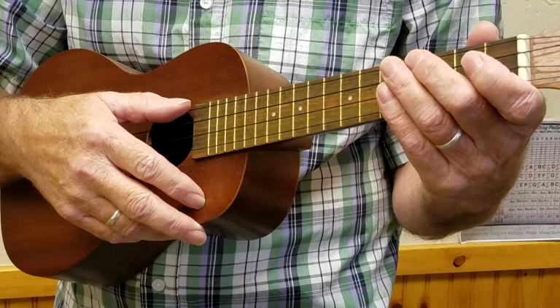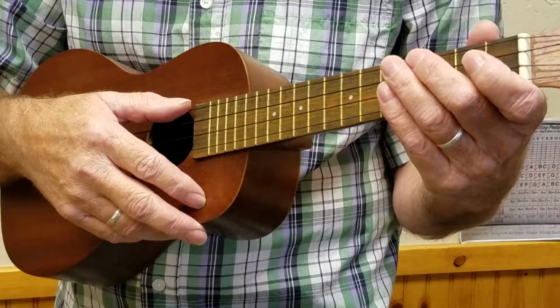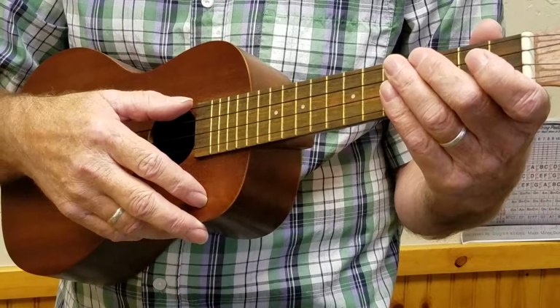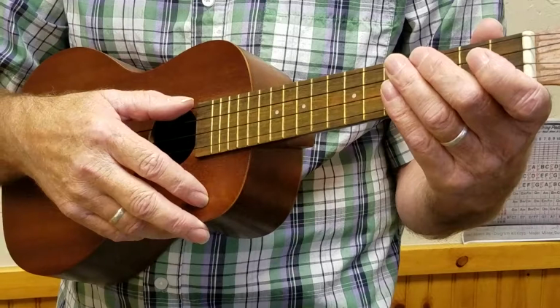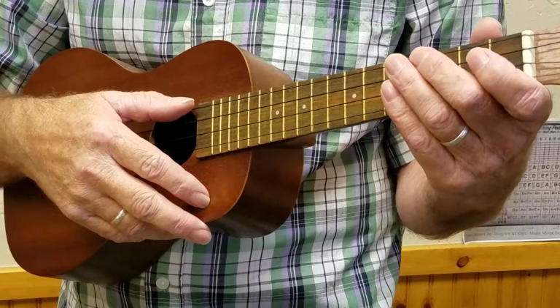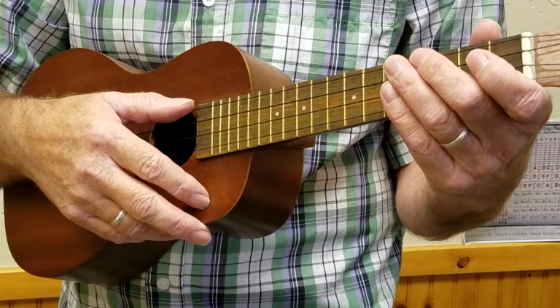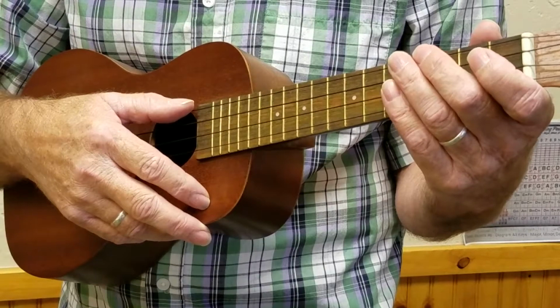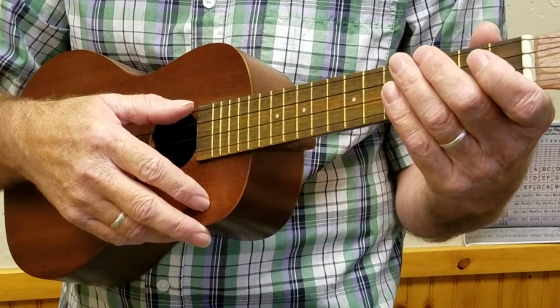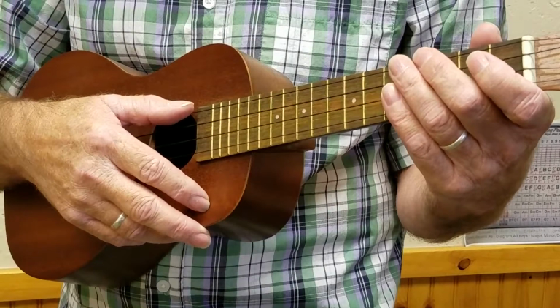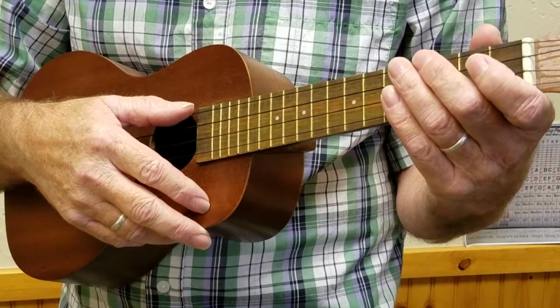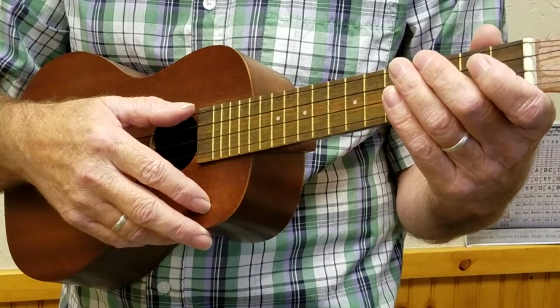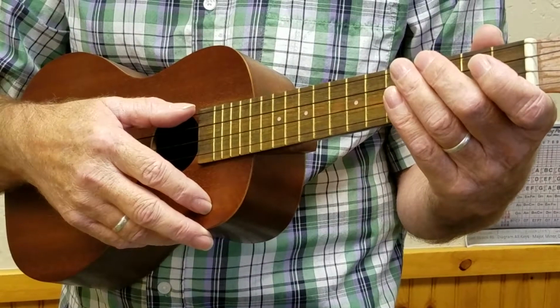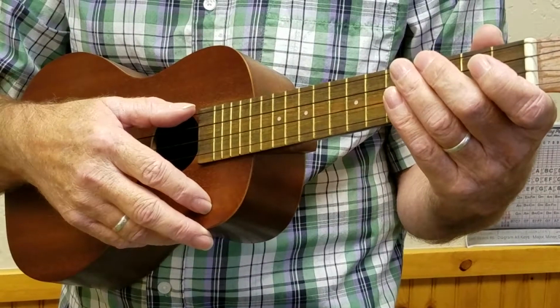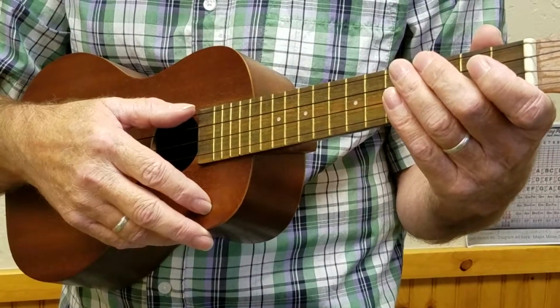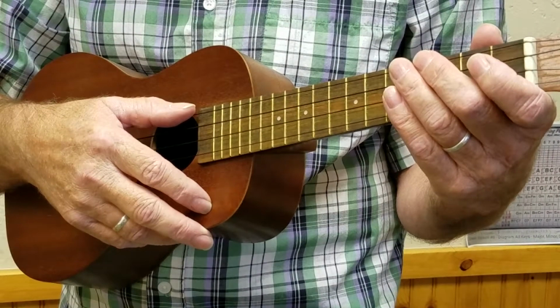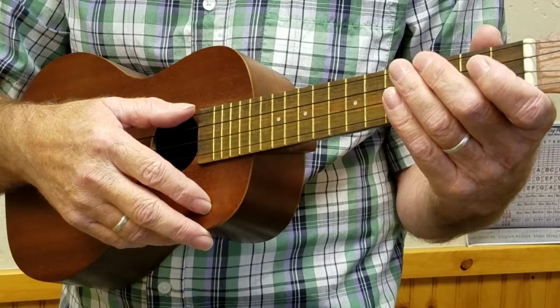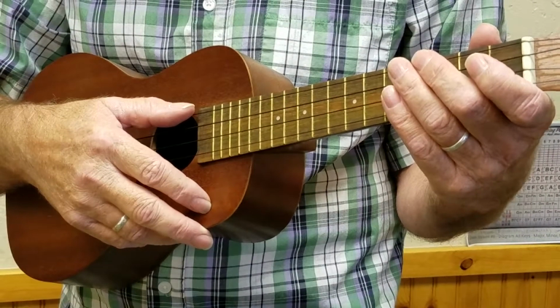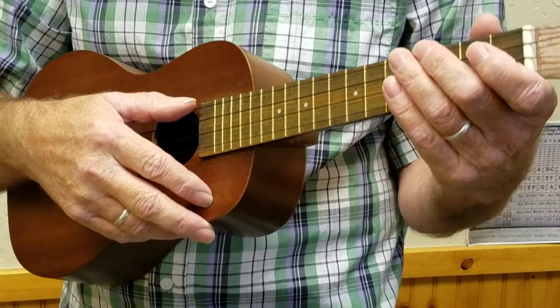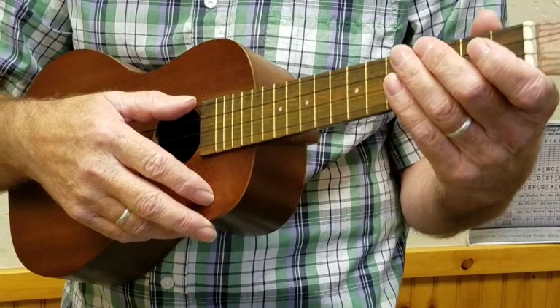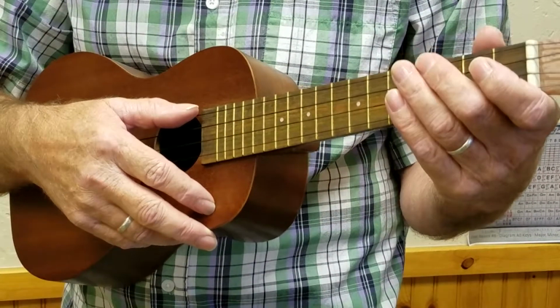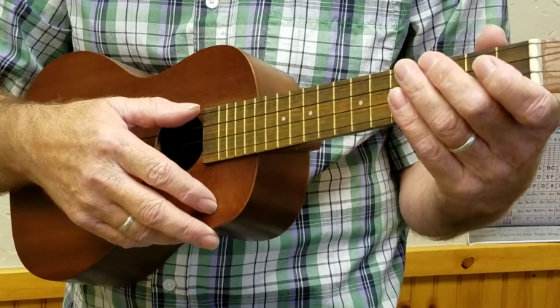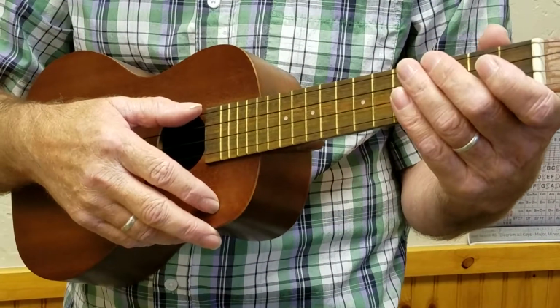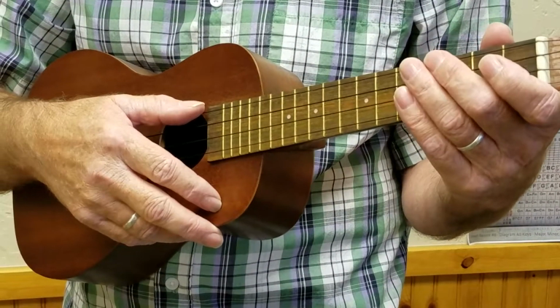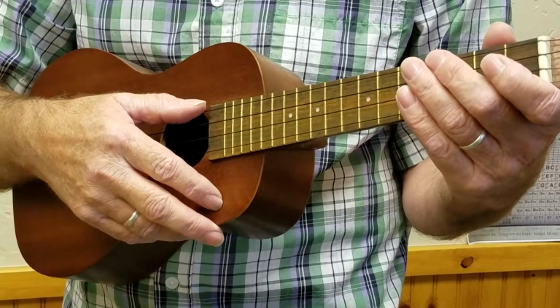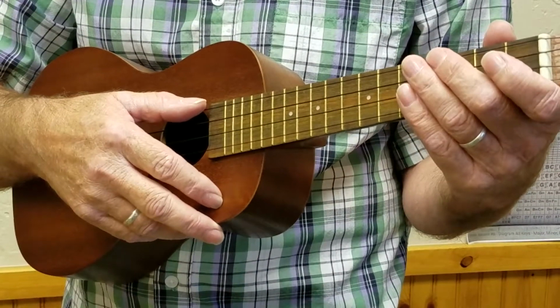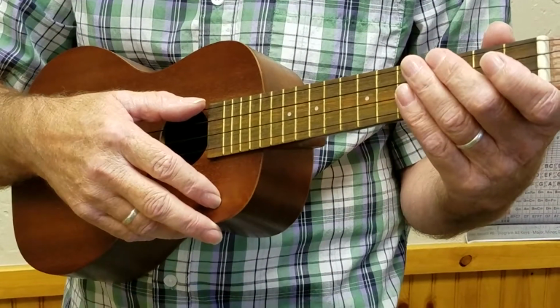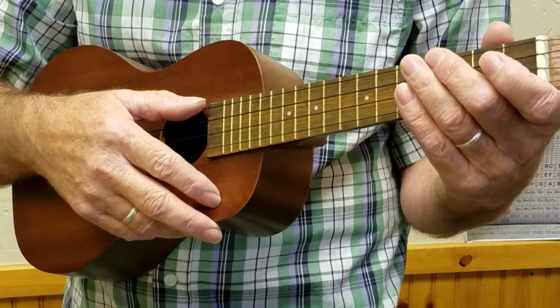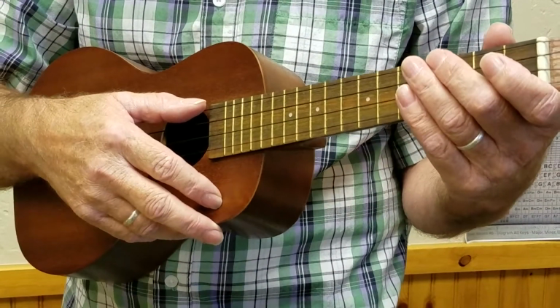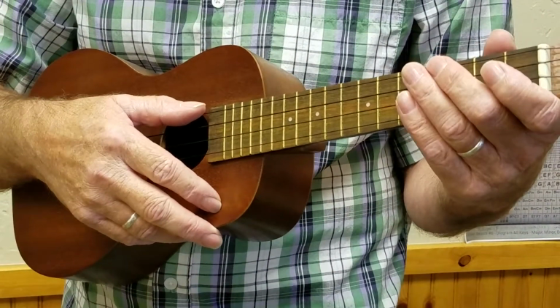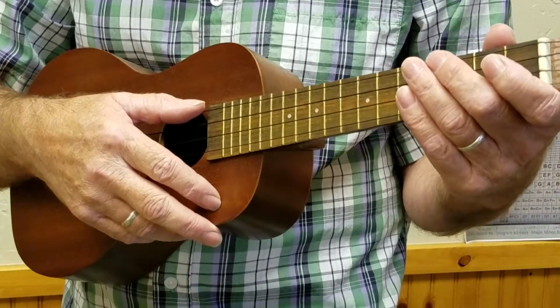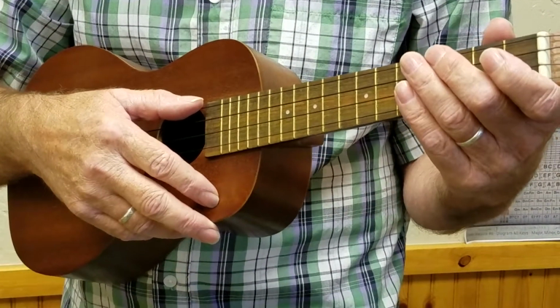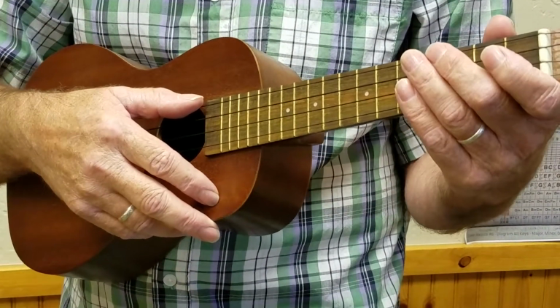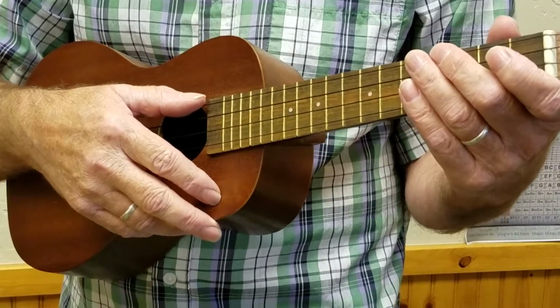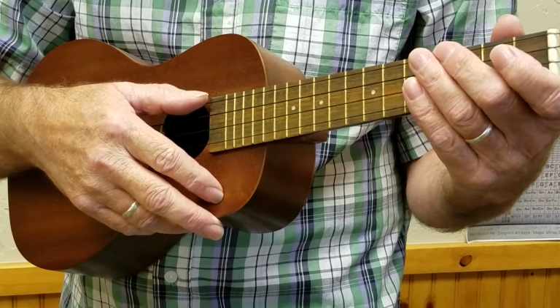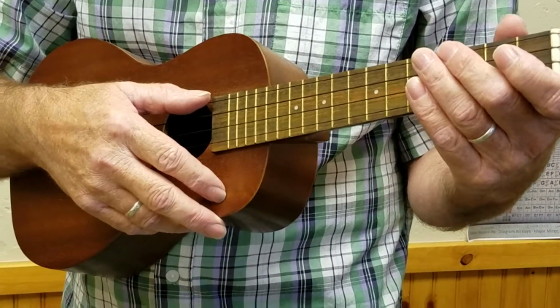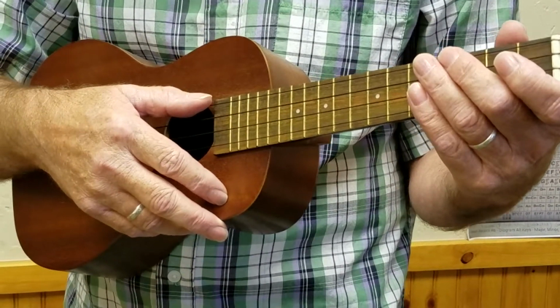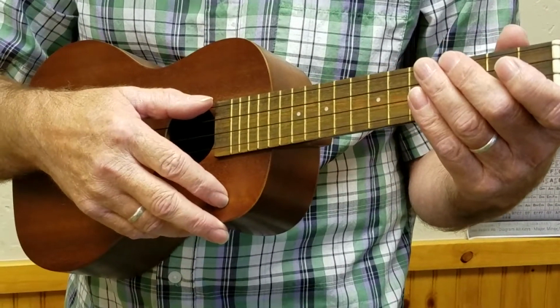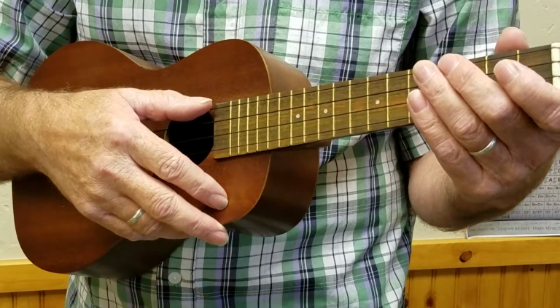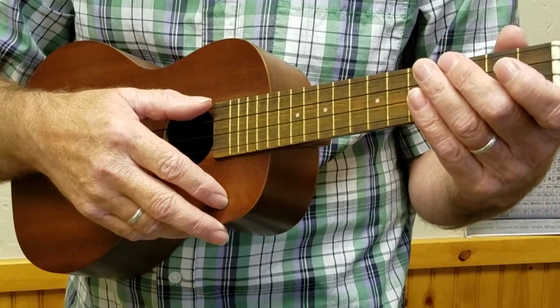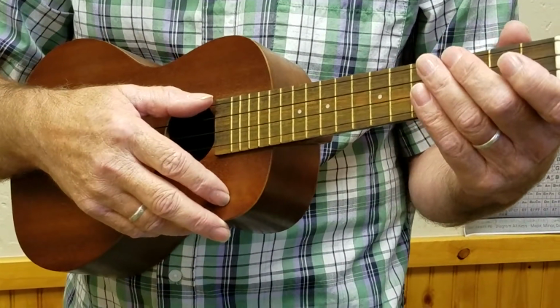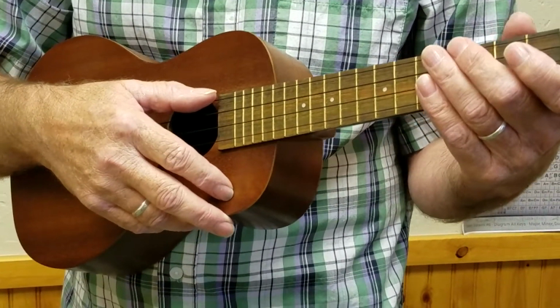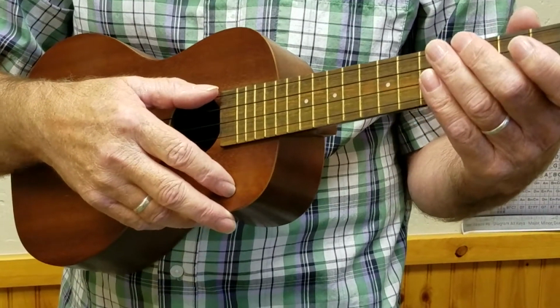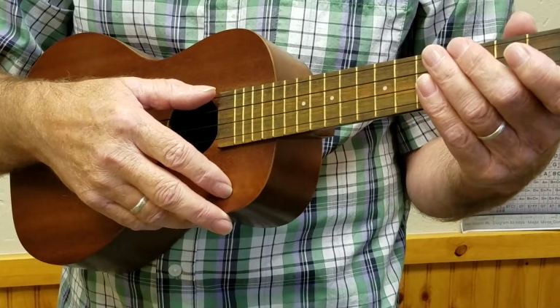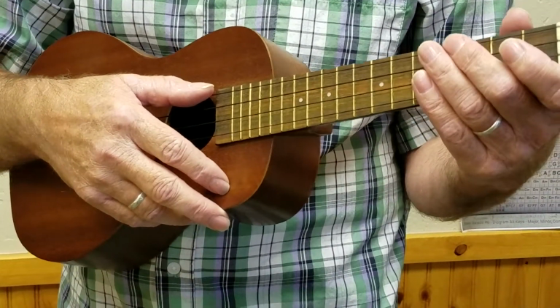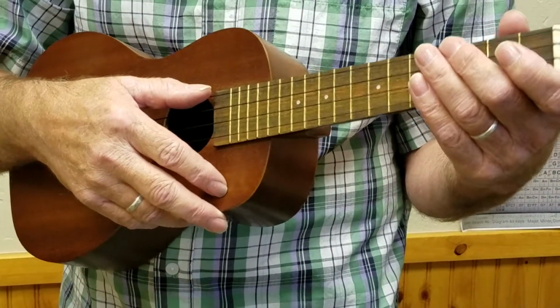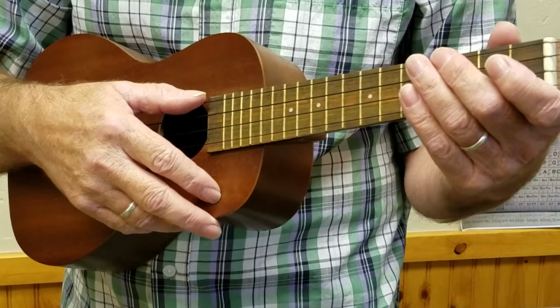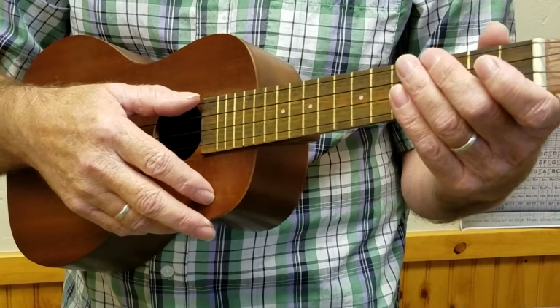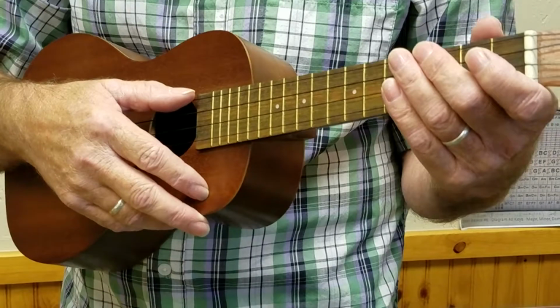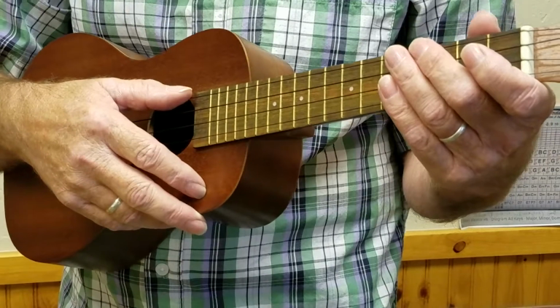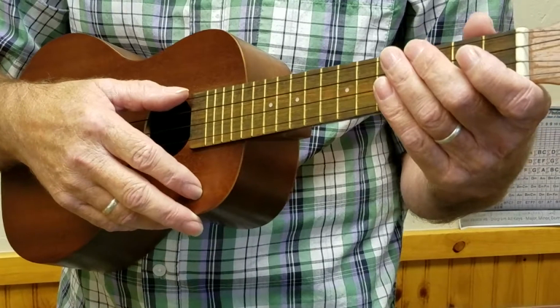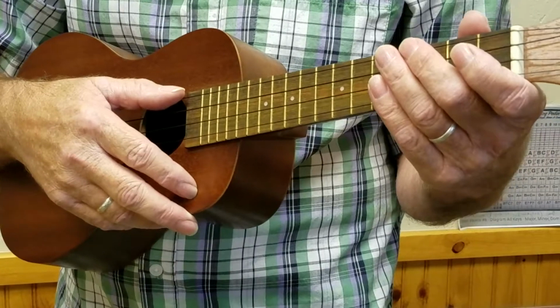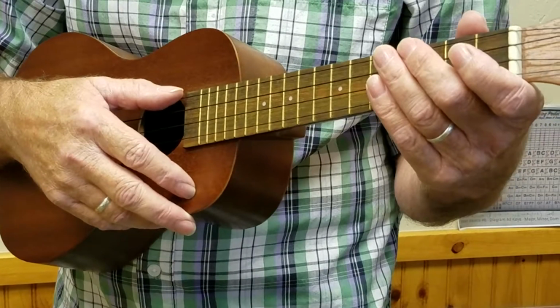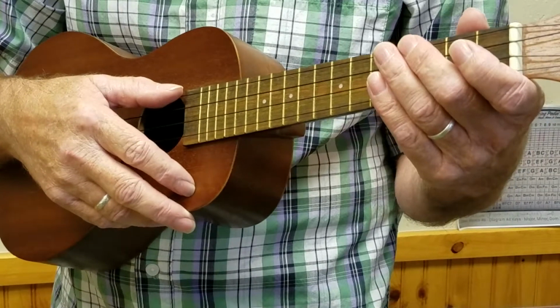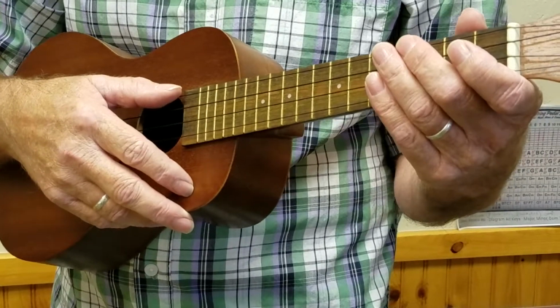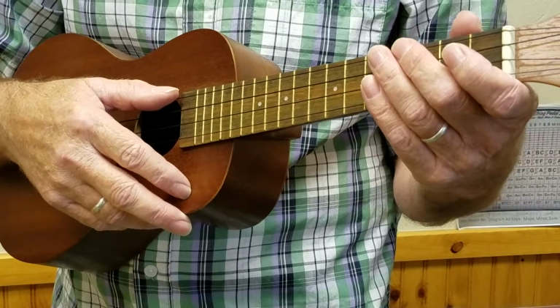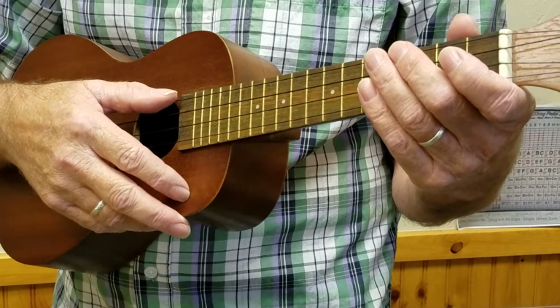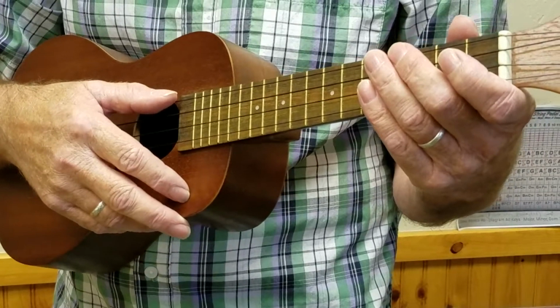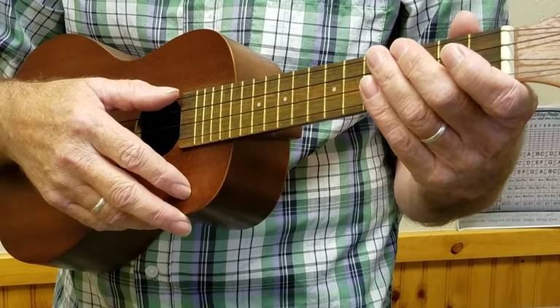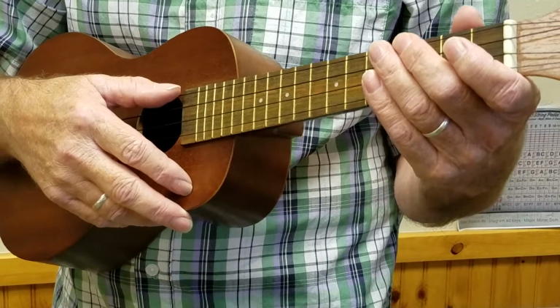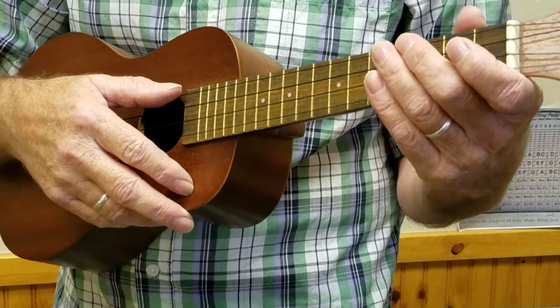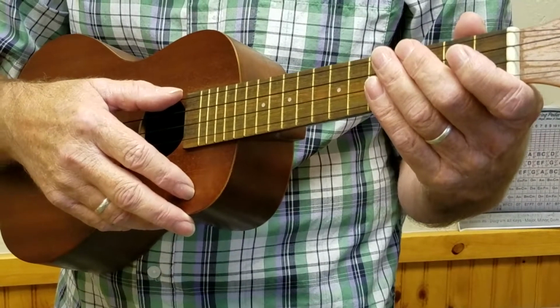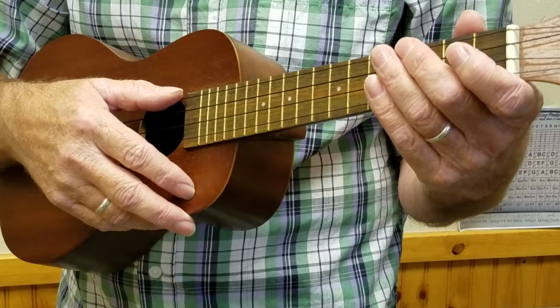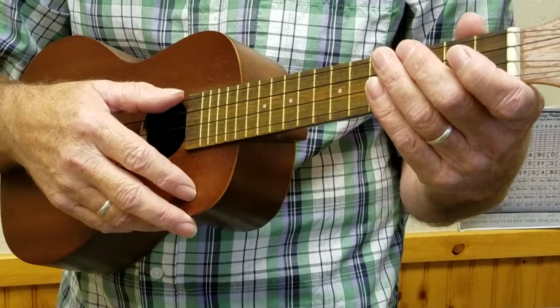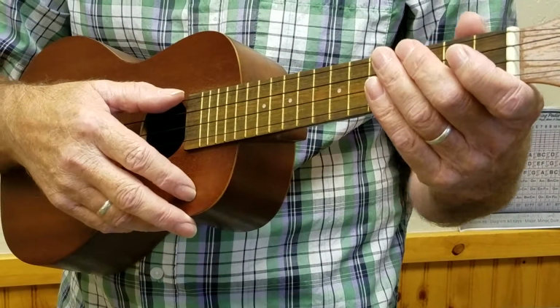Hi, Mike Parsons here, the Headless Music Teacher. Today I'm going to teach you how to frail on the ukulele.